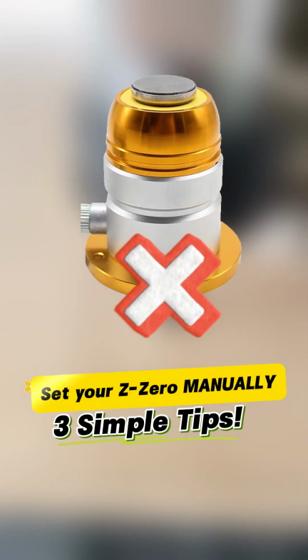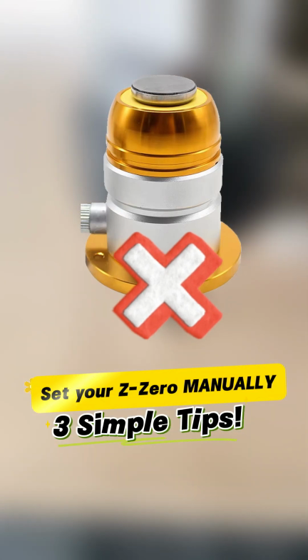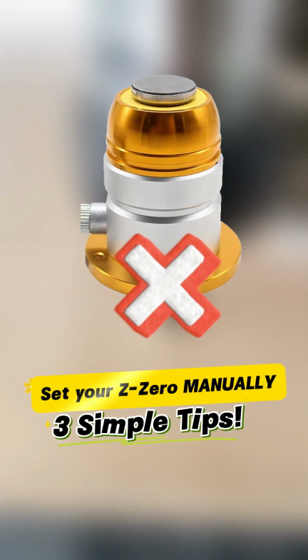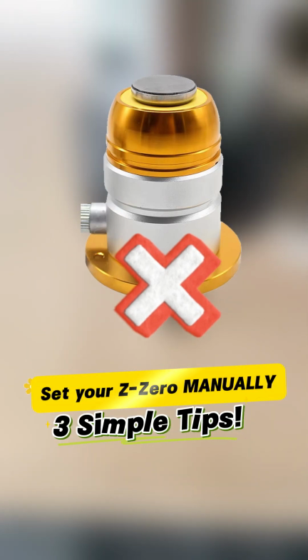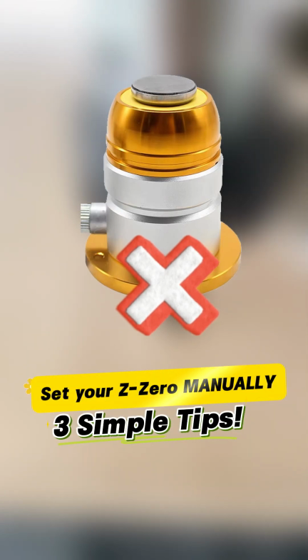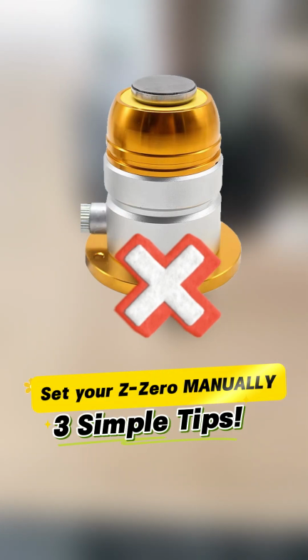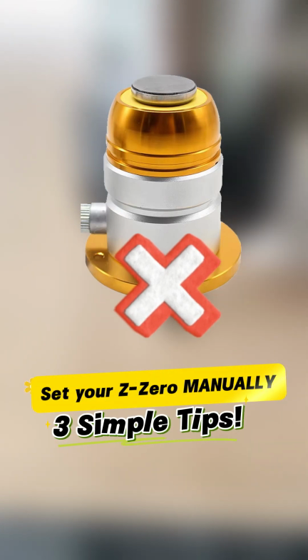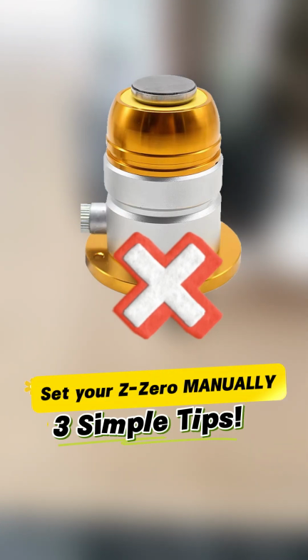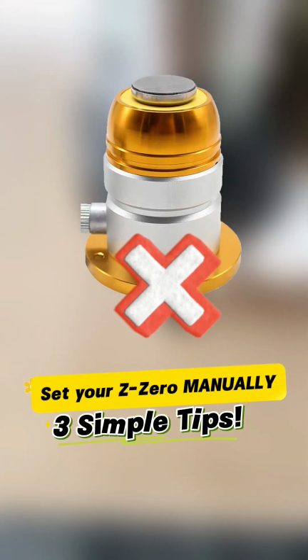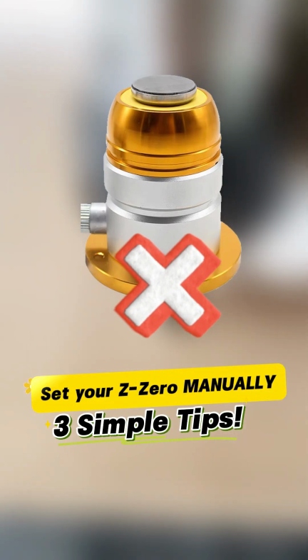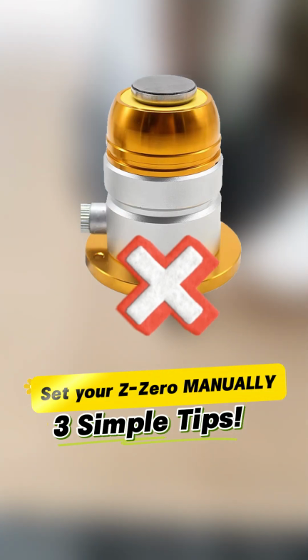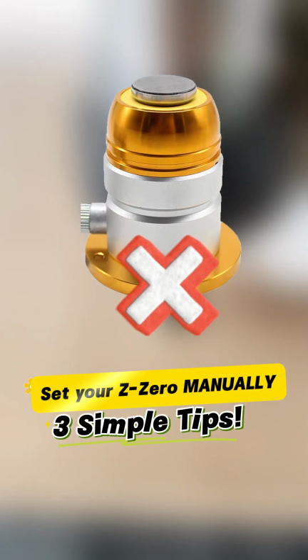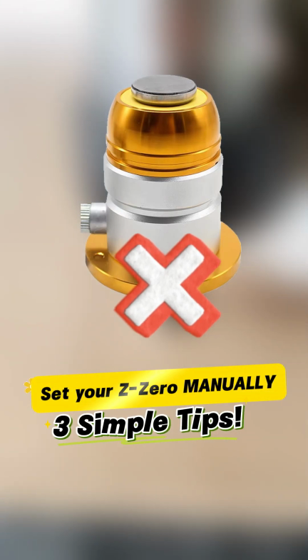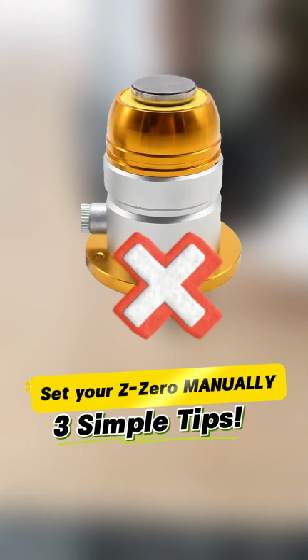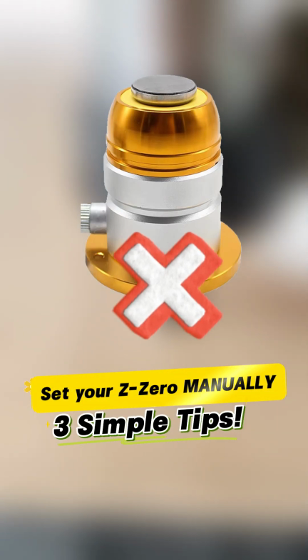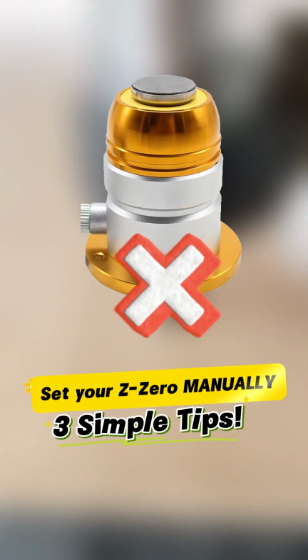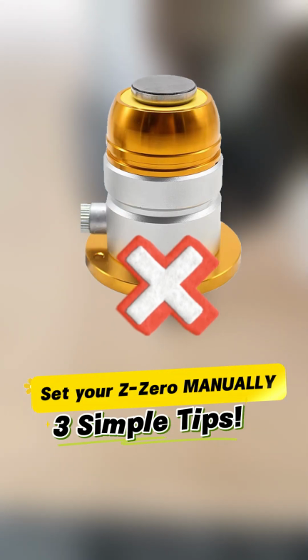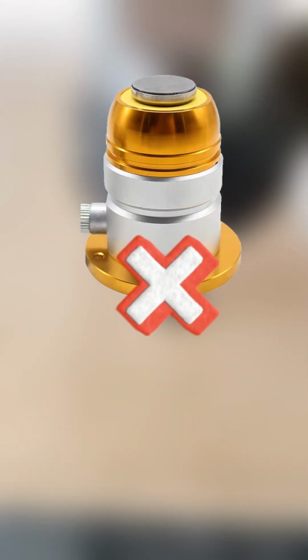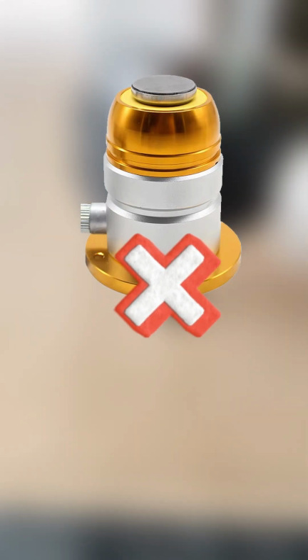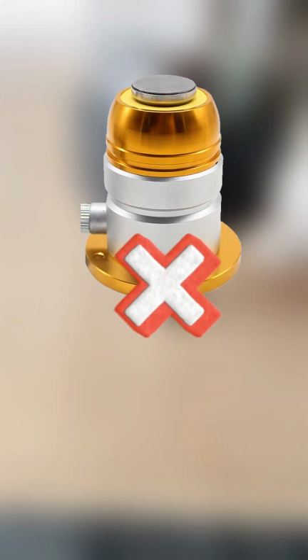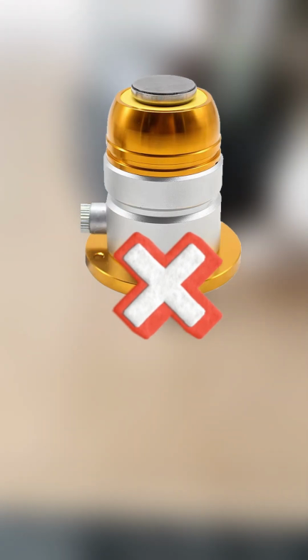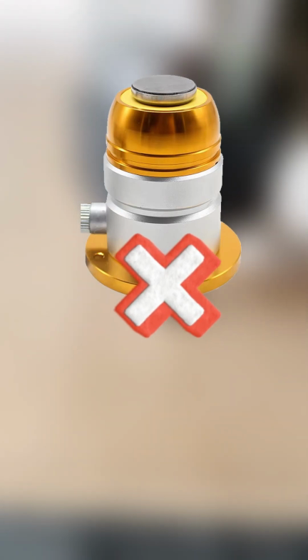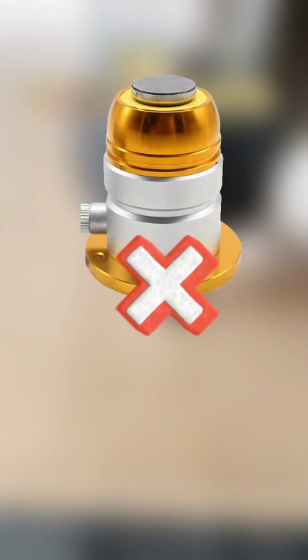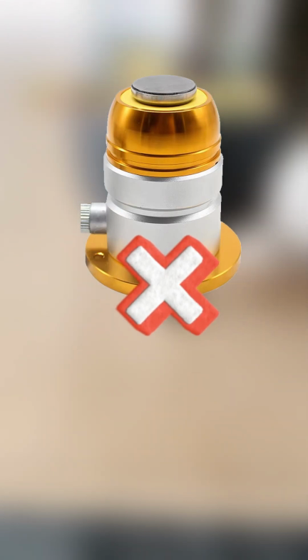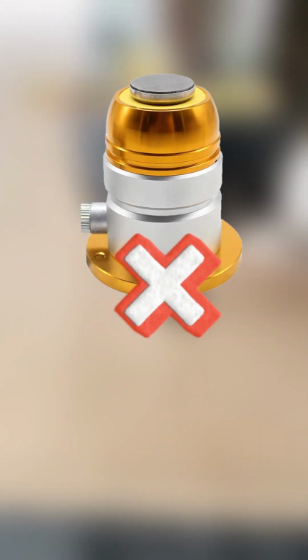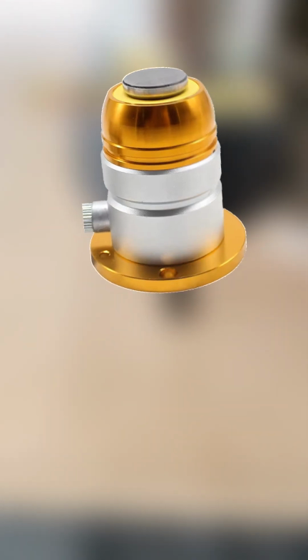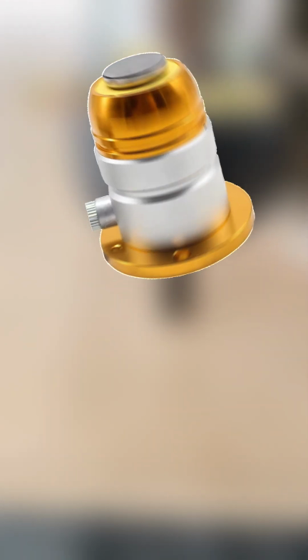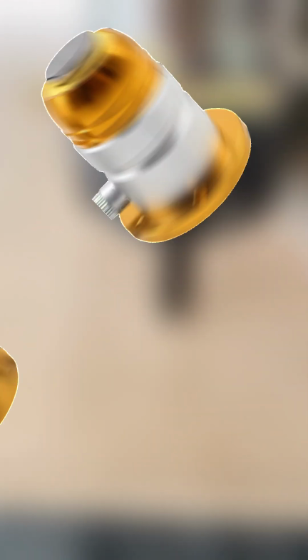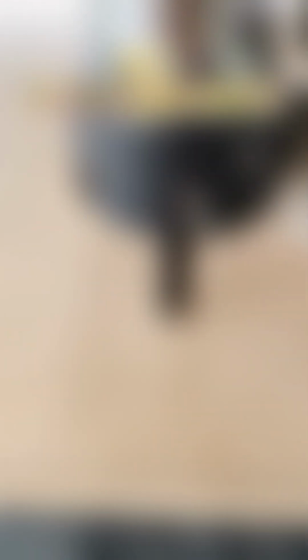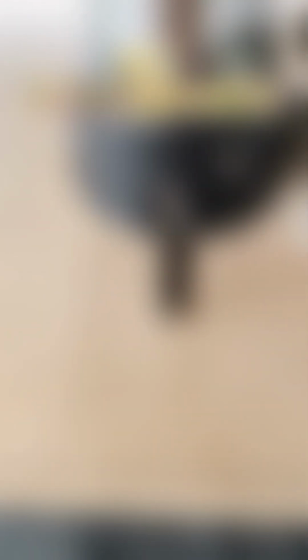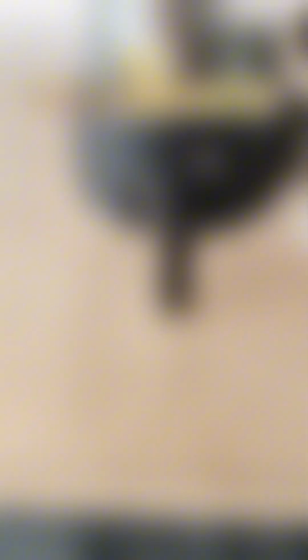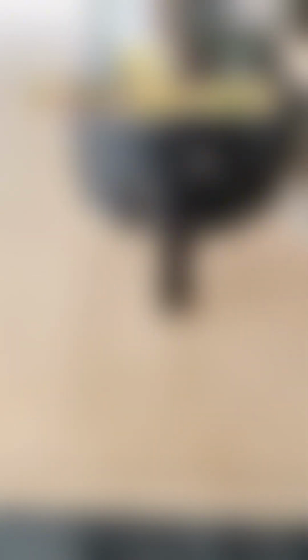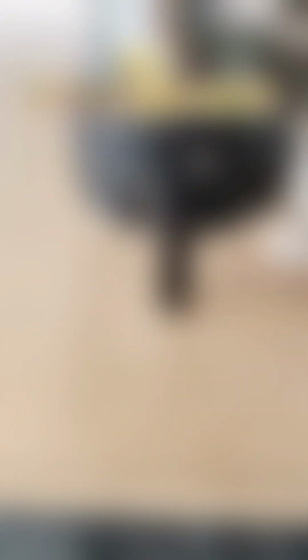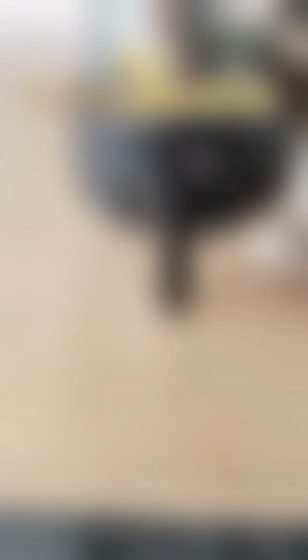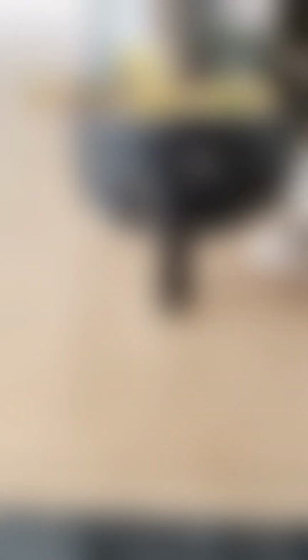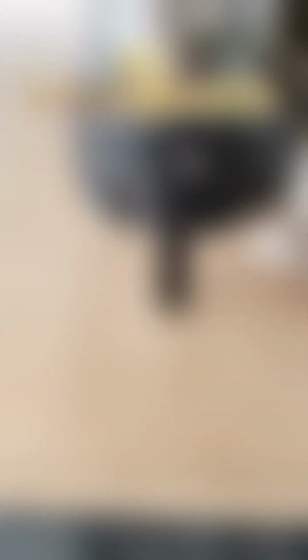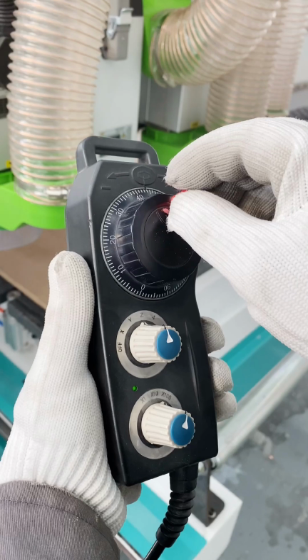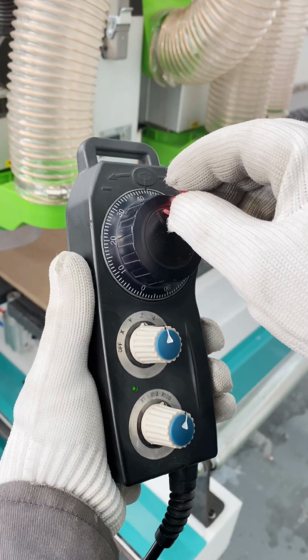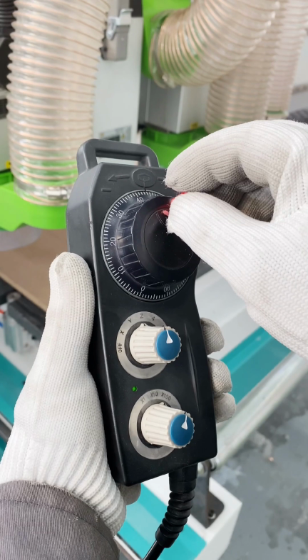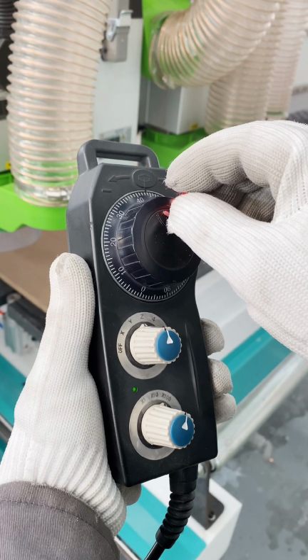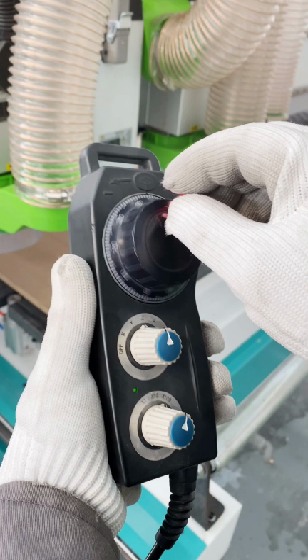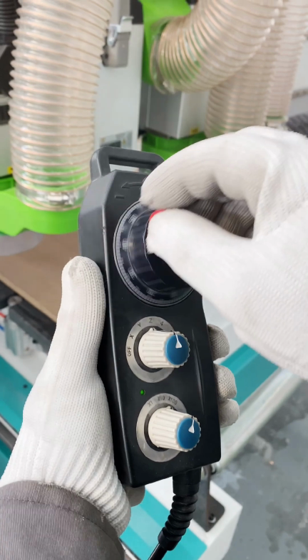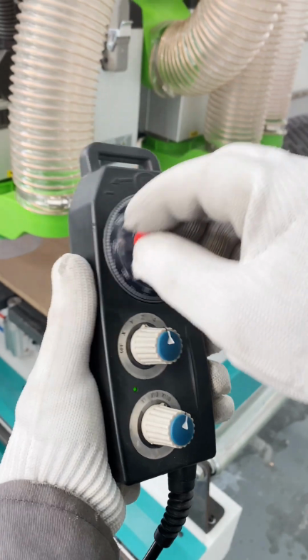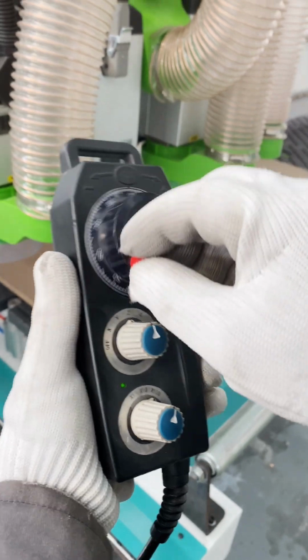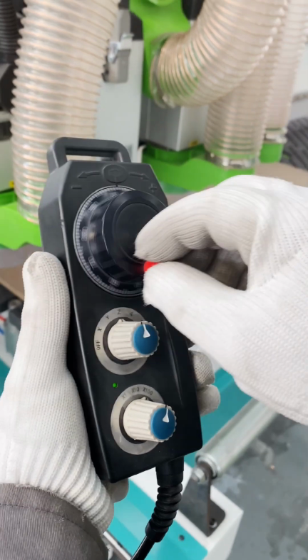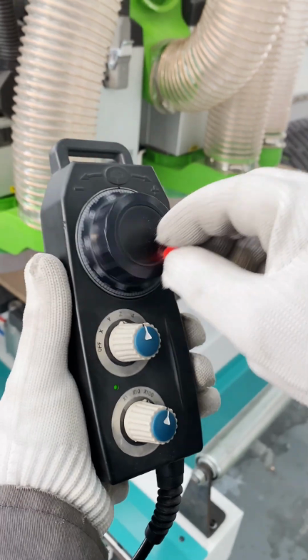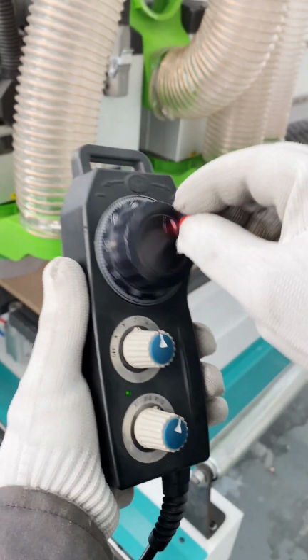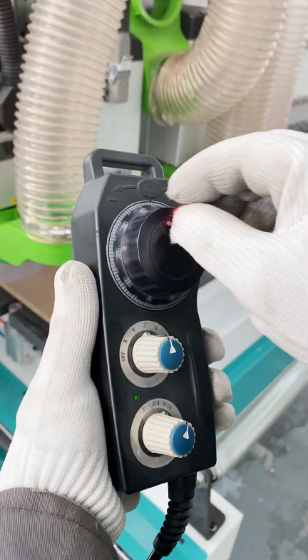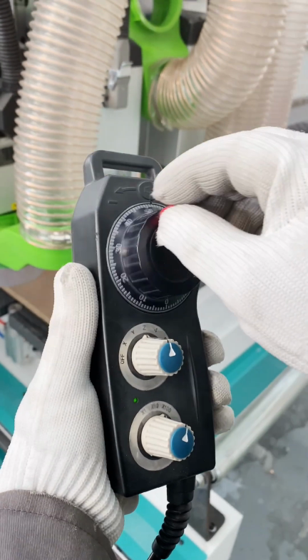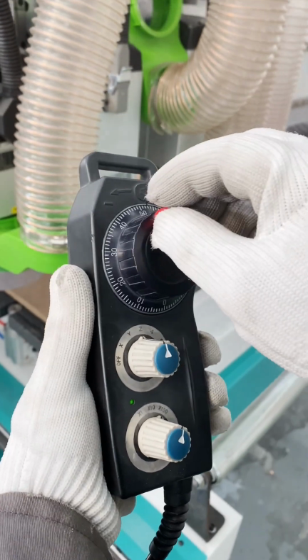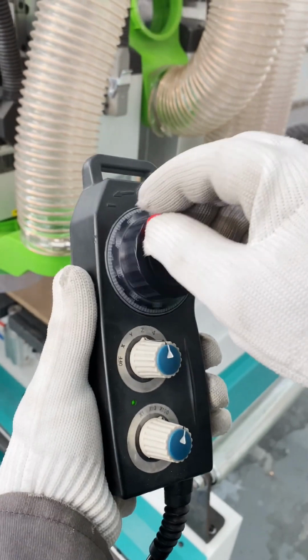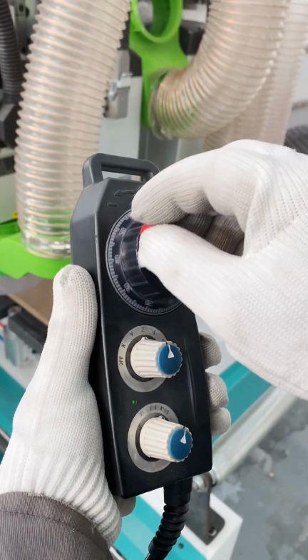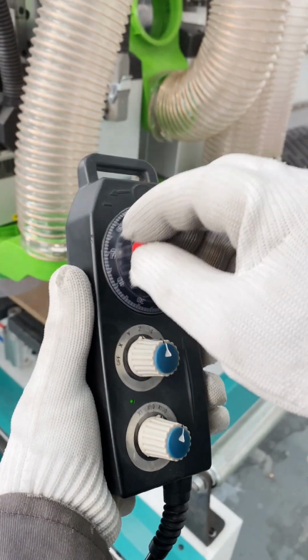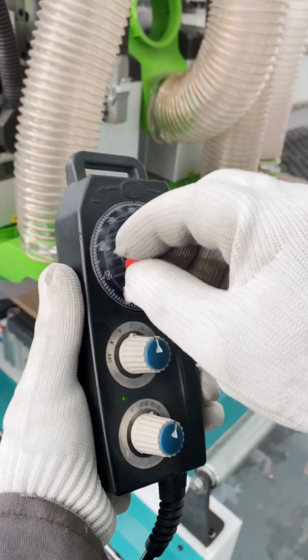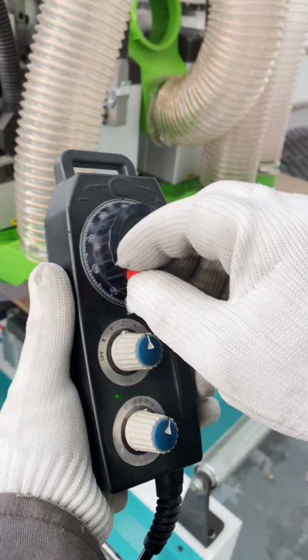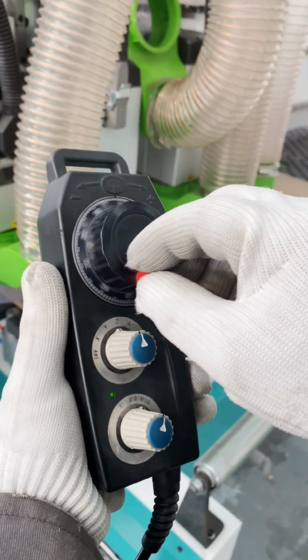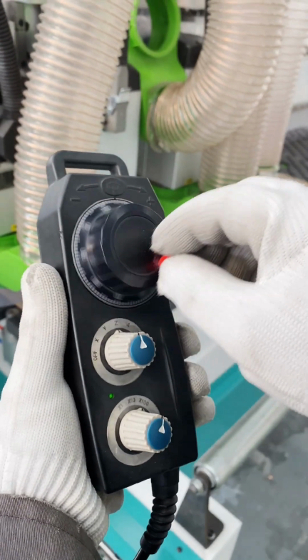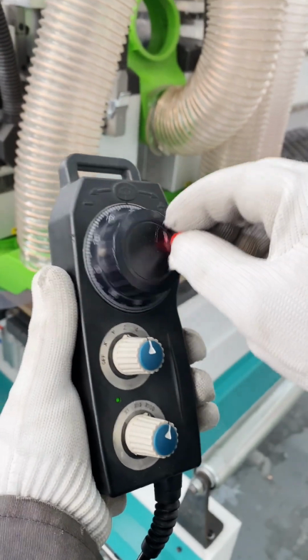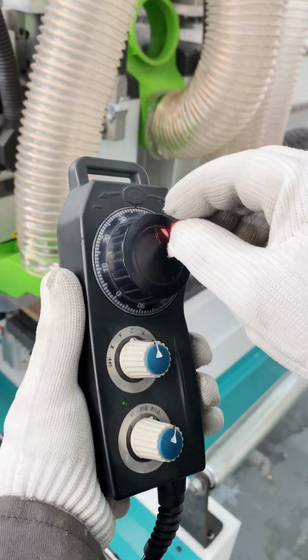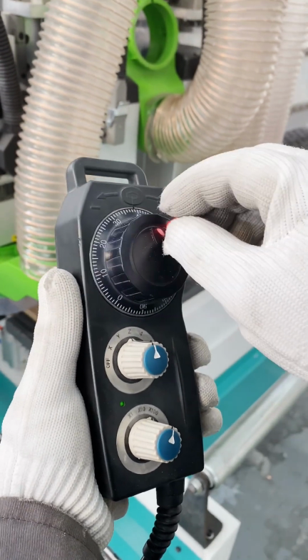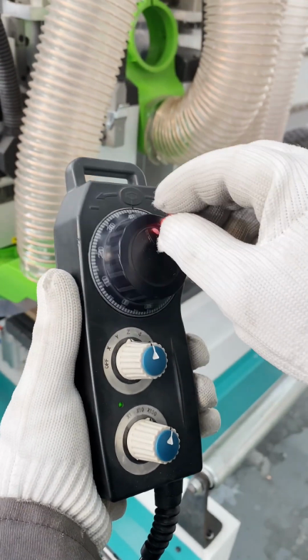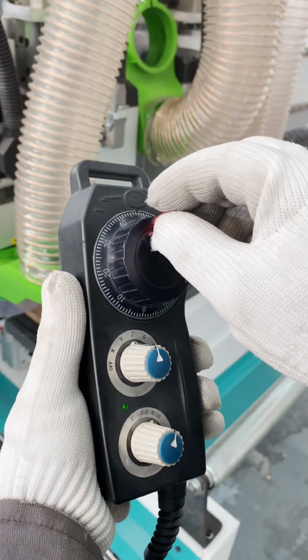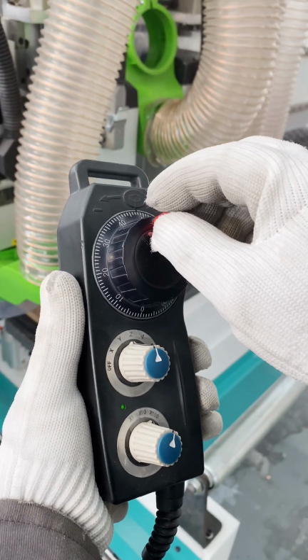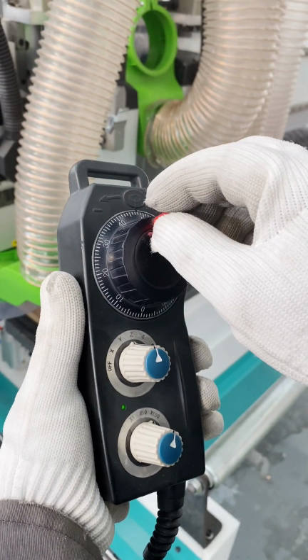No auto tool setter? No problem! Set your Z zero manually — fast and accurate. Three simple tips.